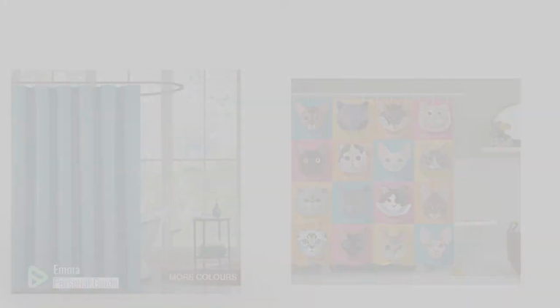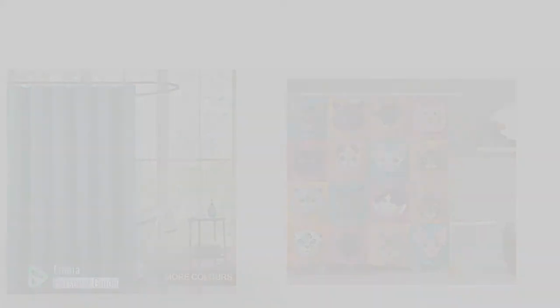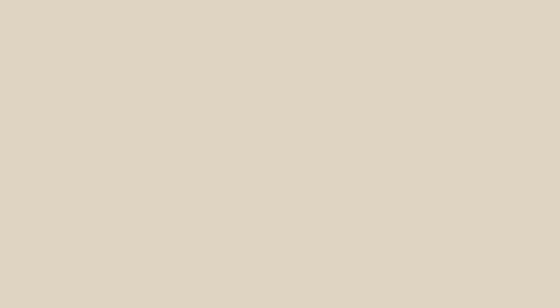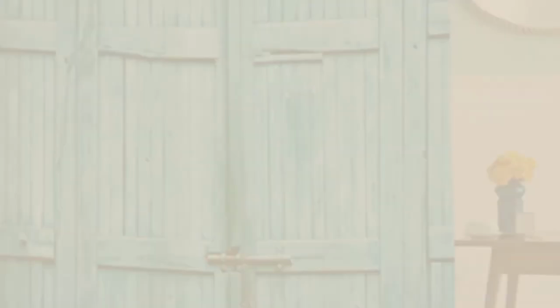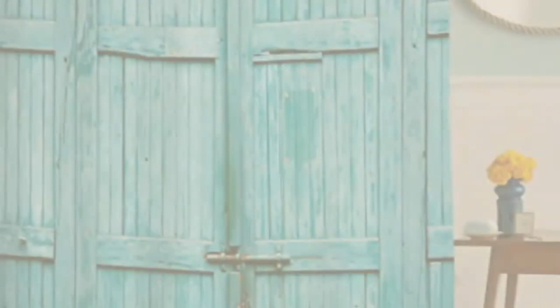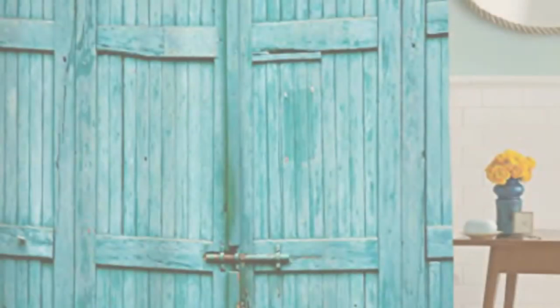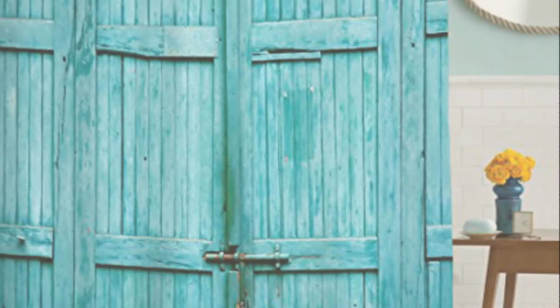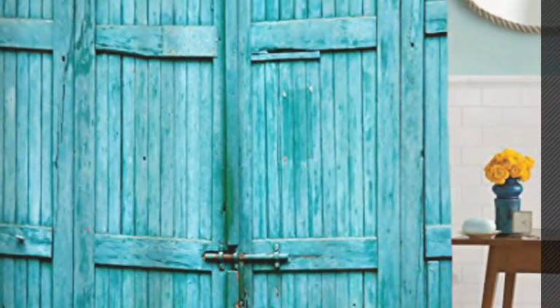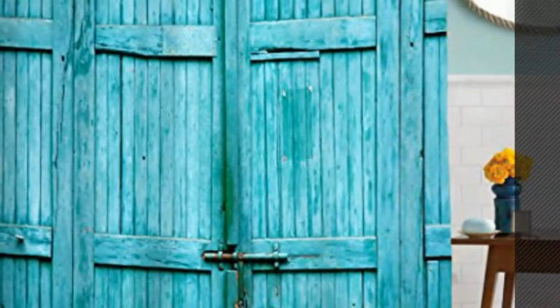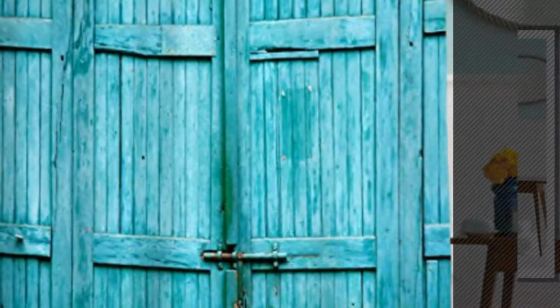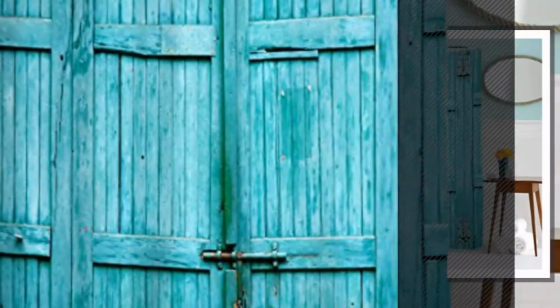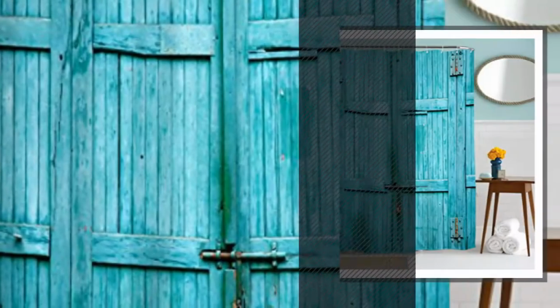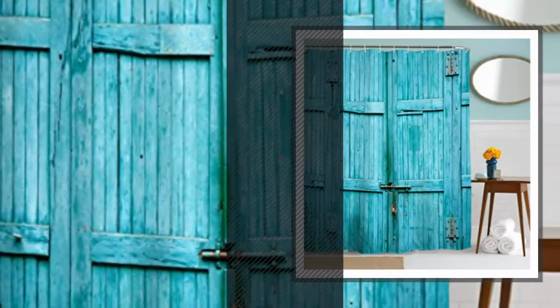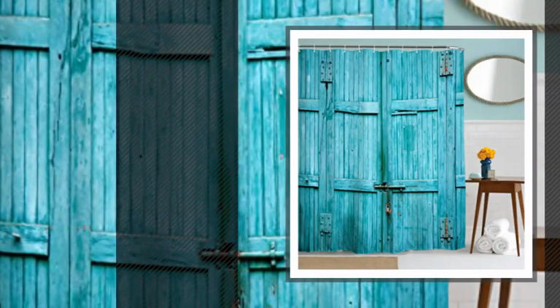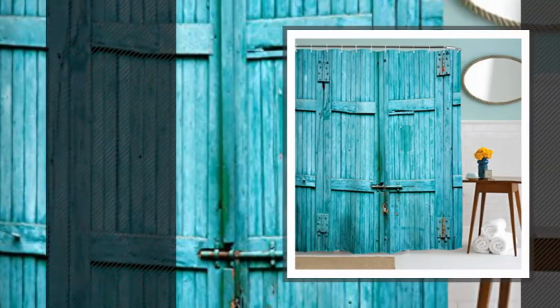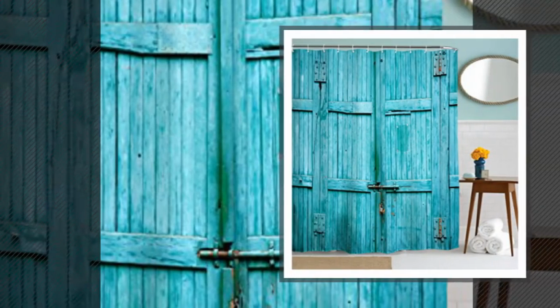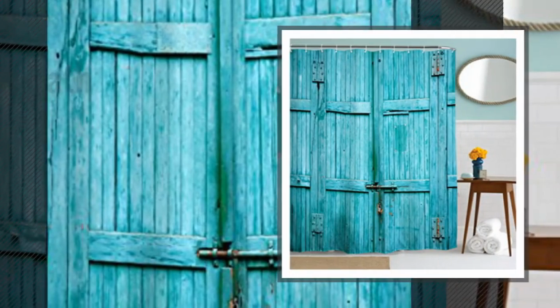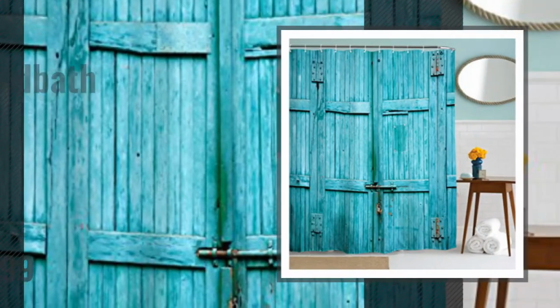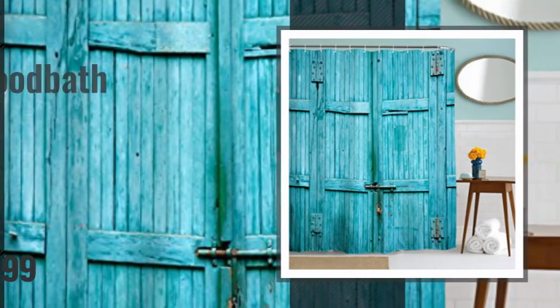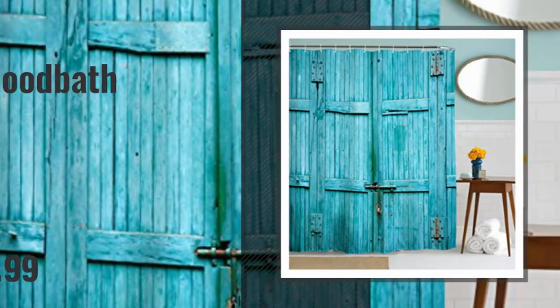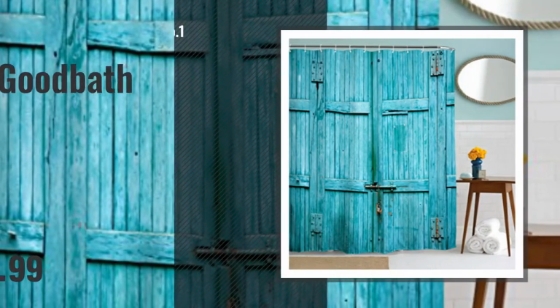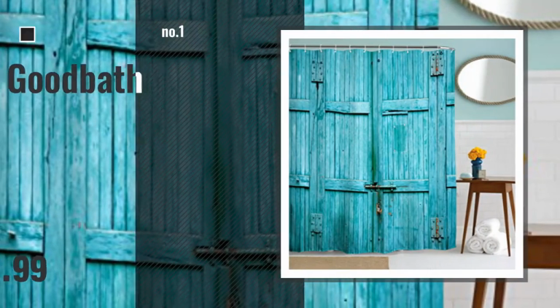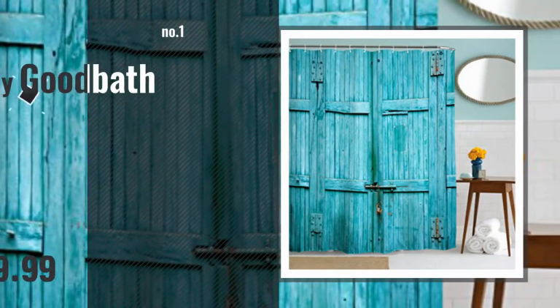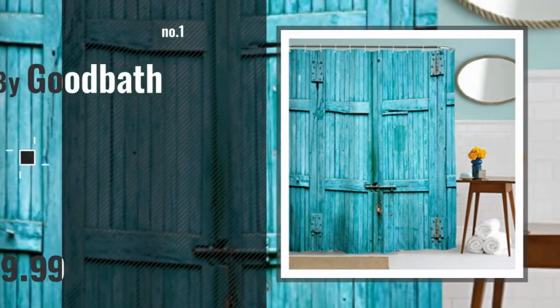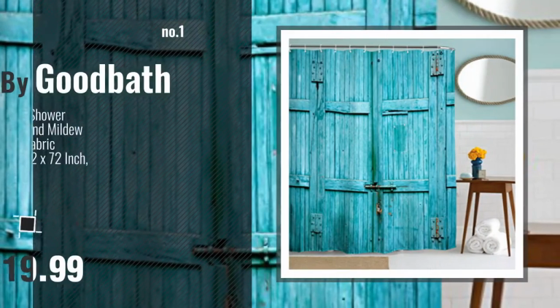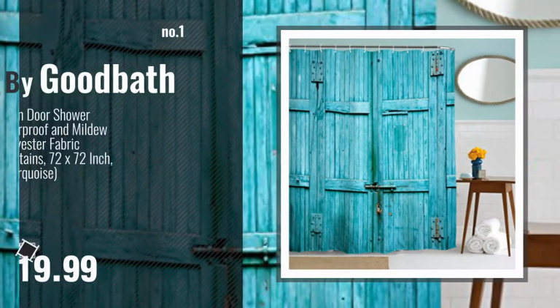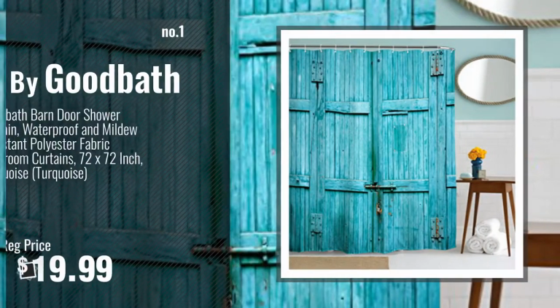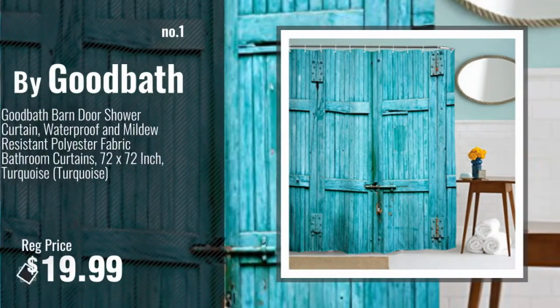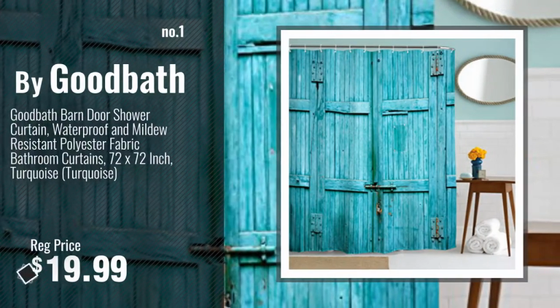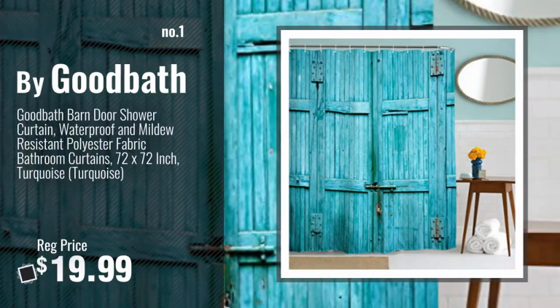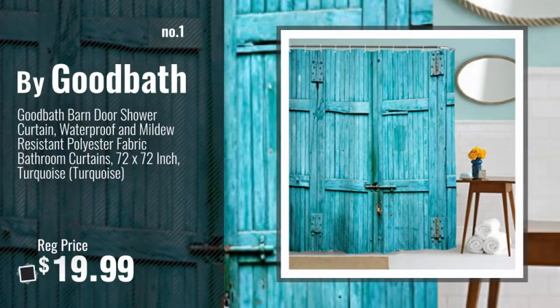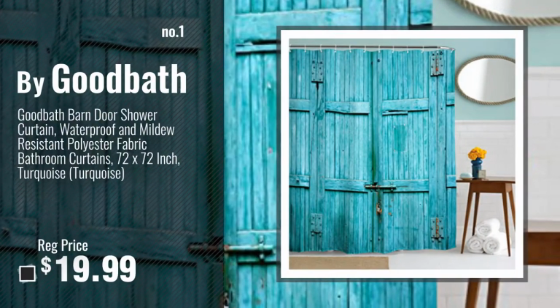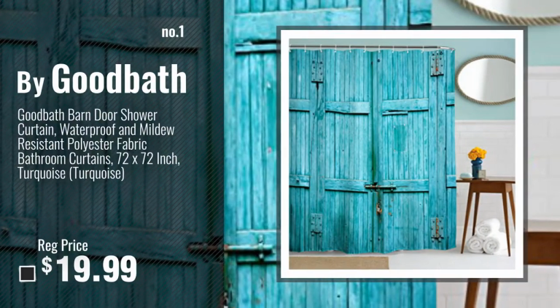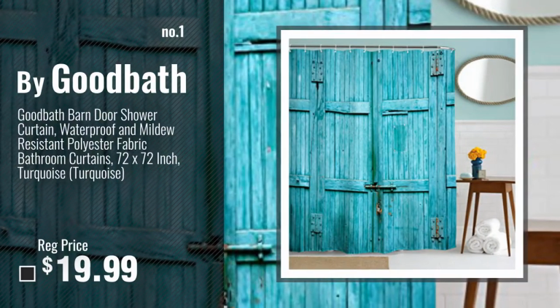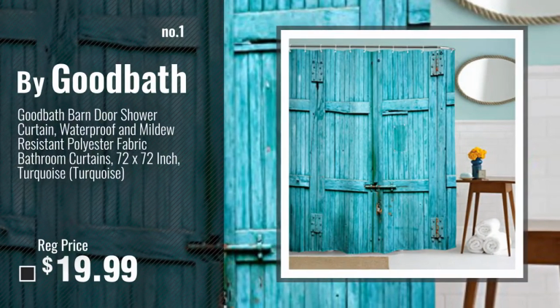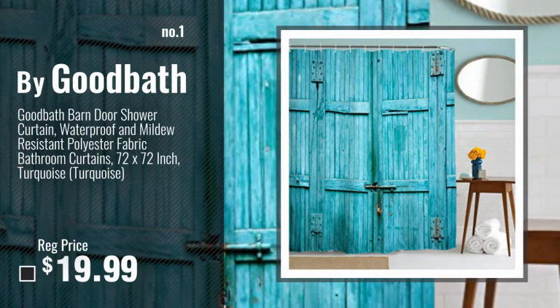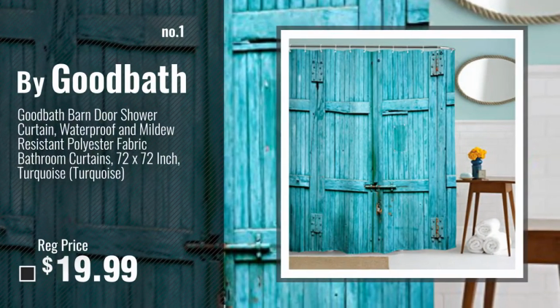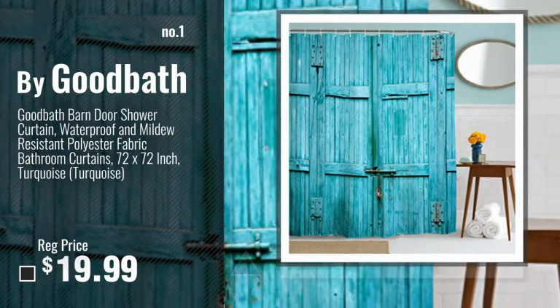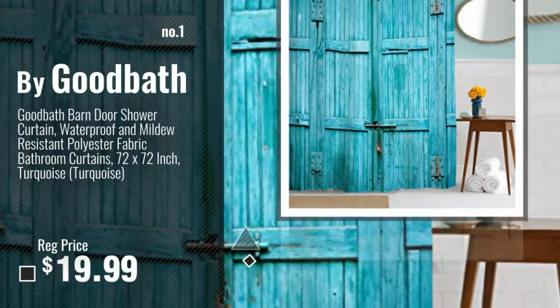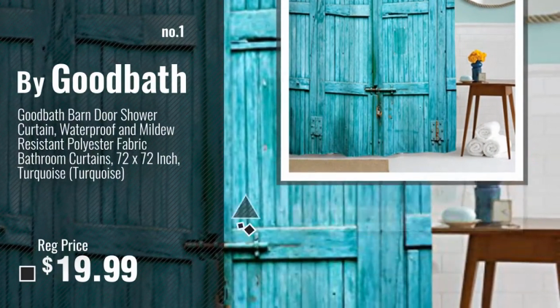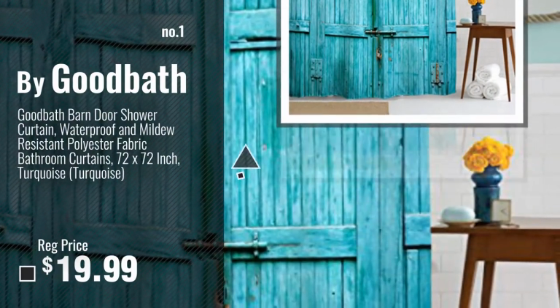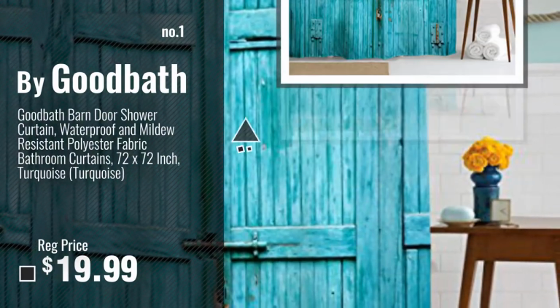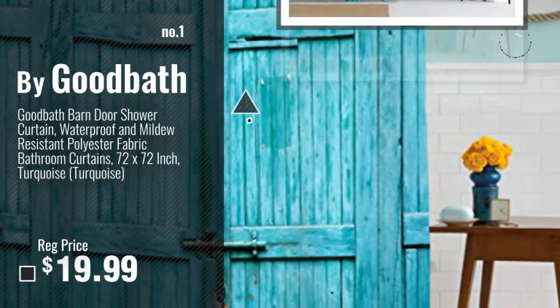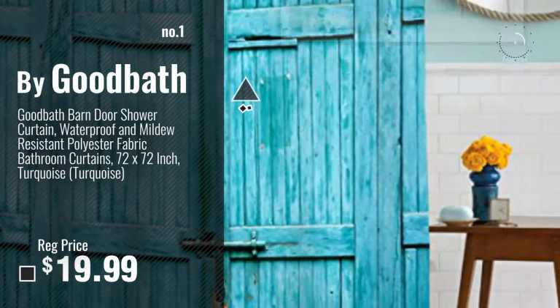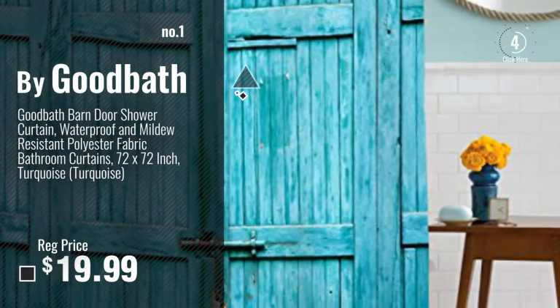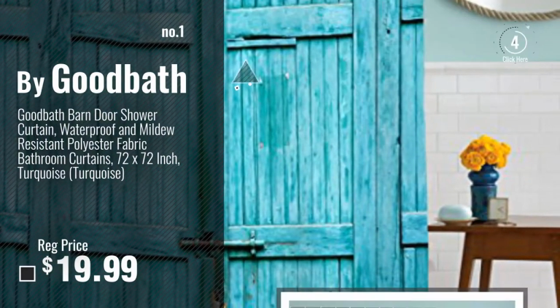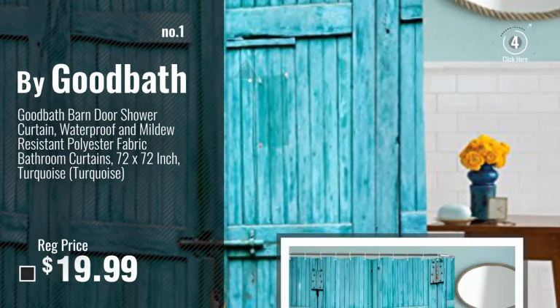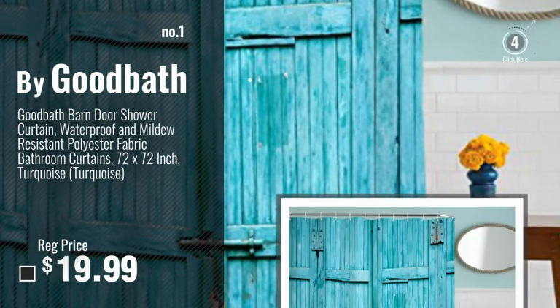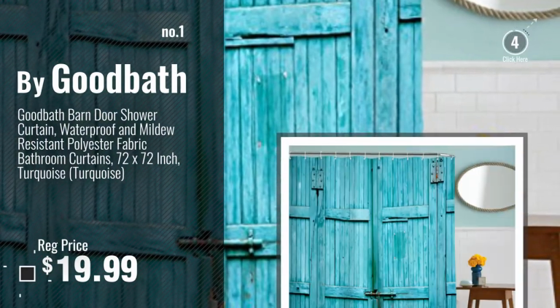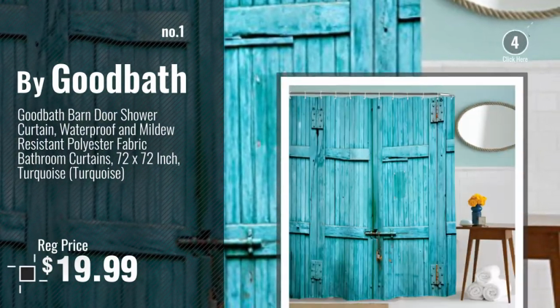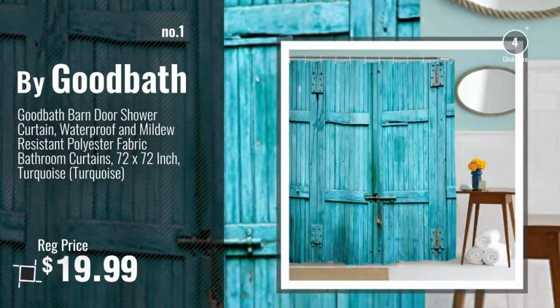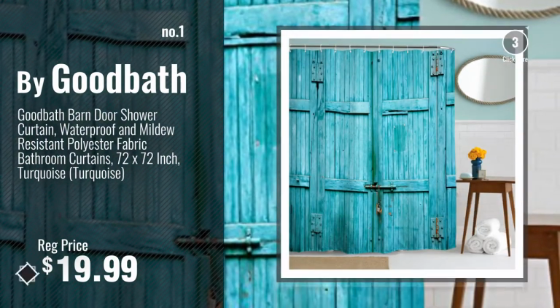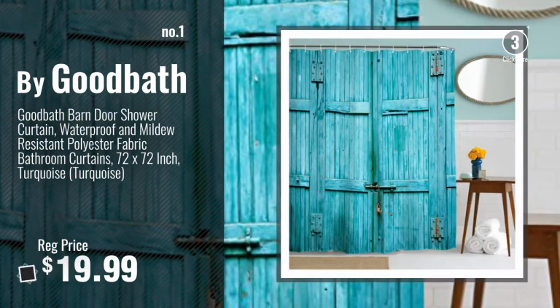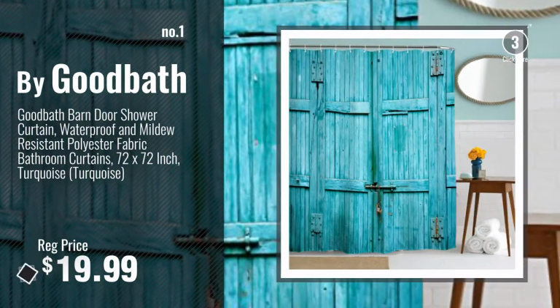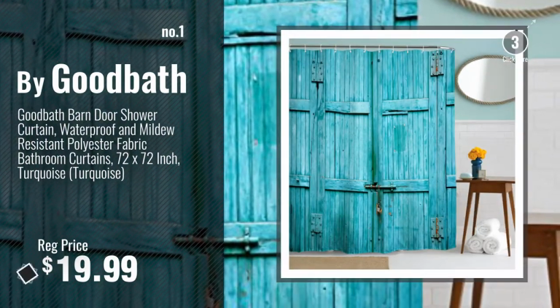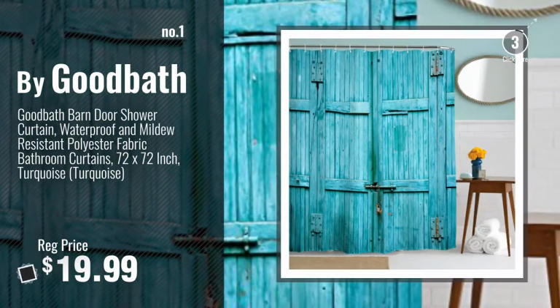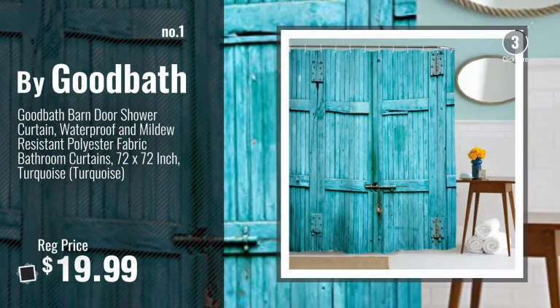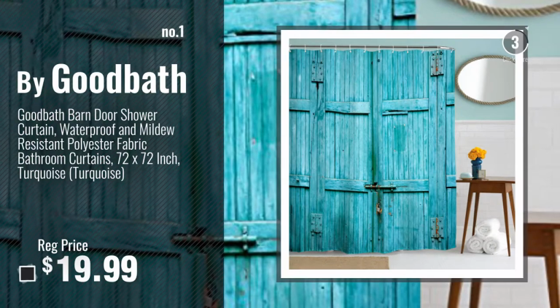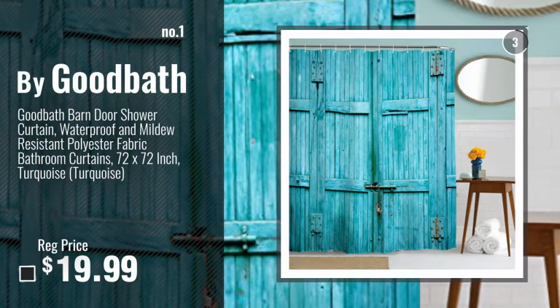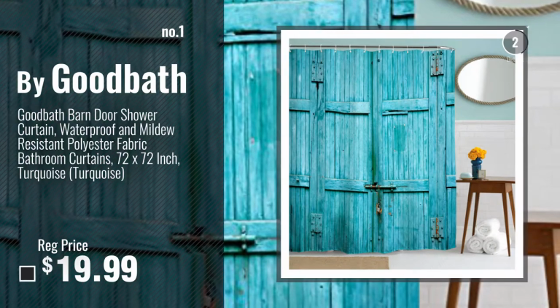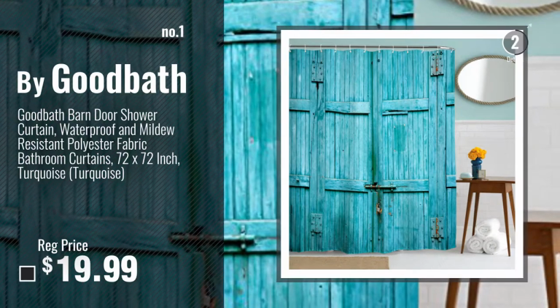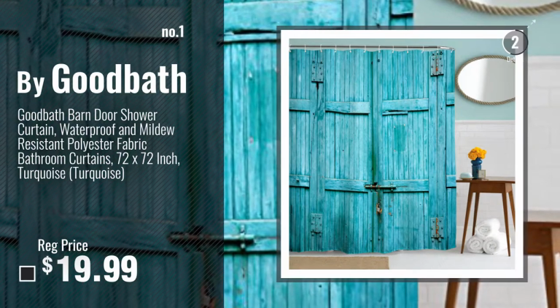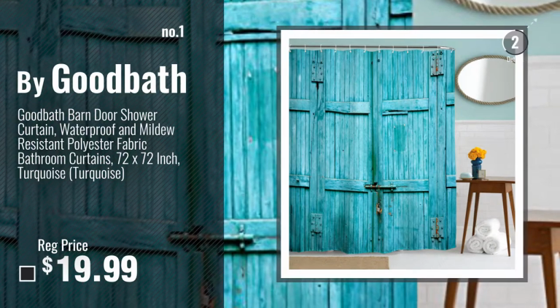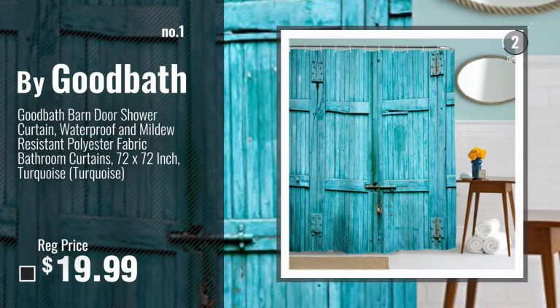Number 1, most popular, by Good Bath. Watch this video, choose your favorite.